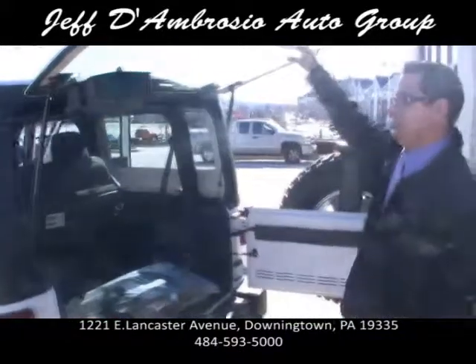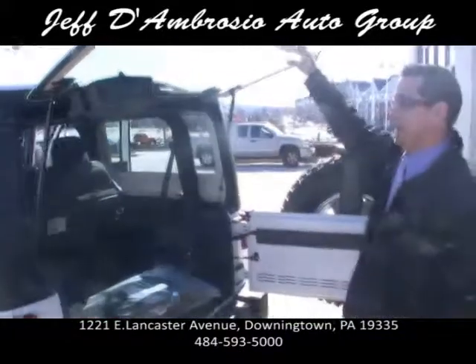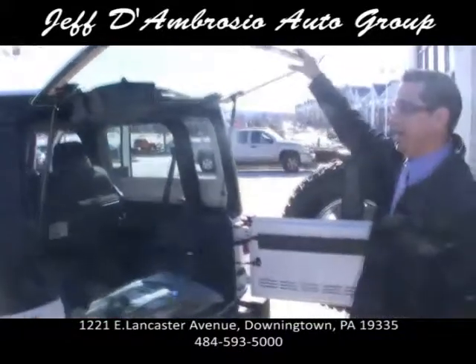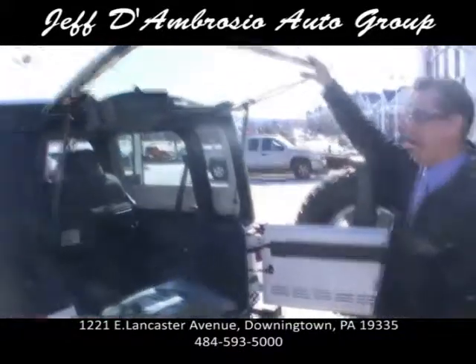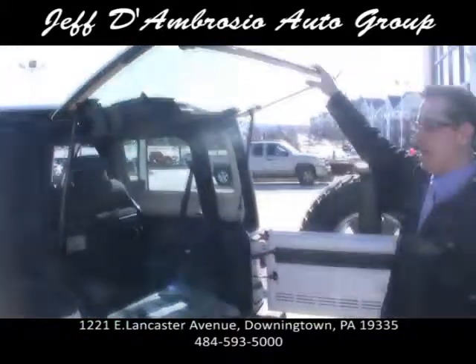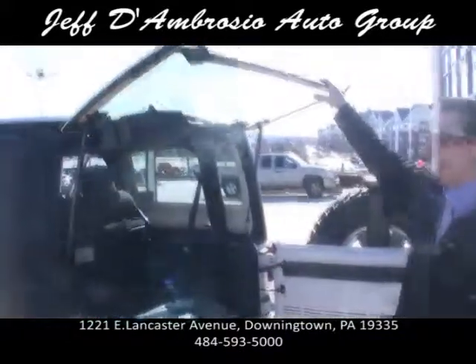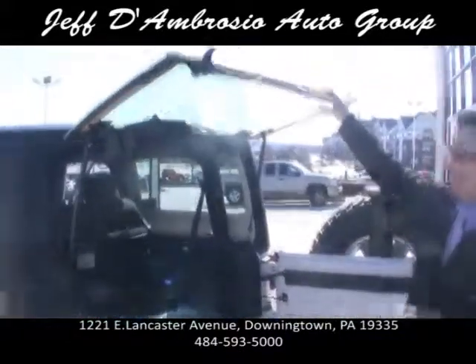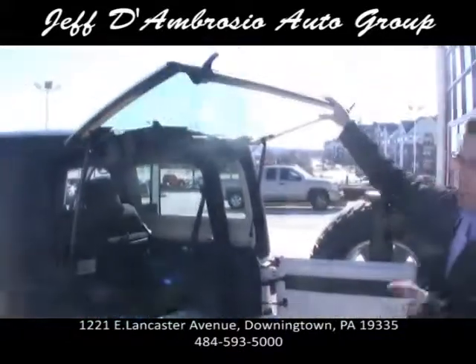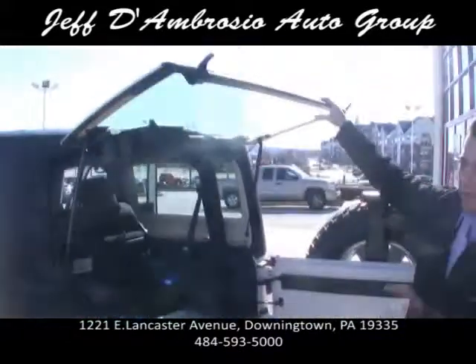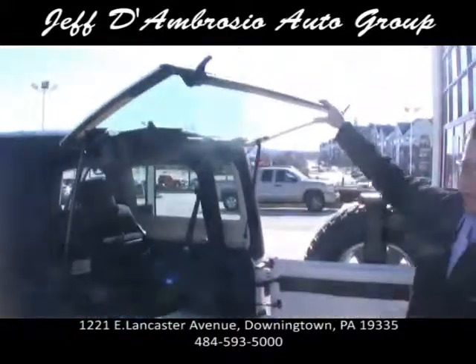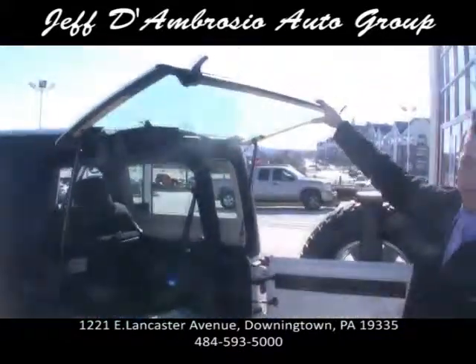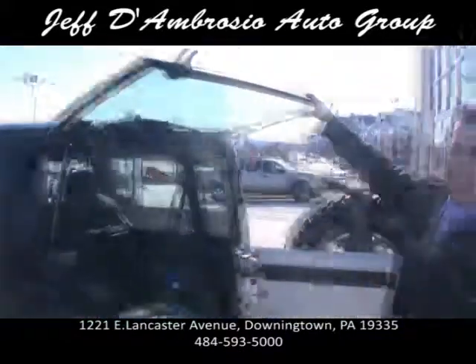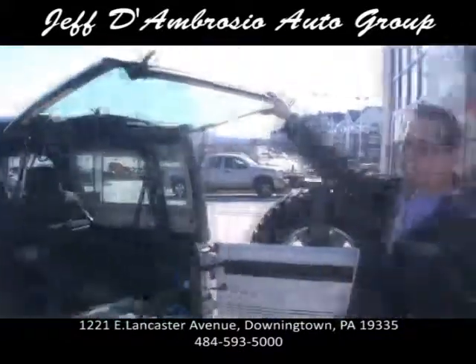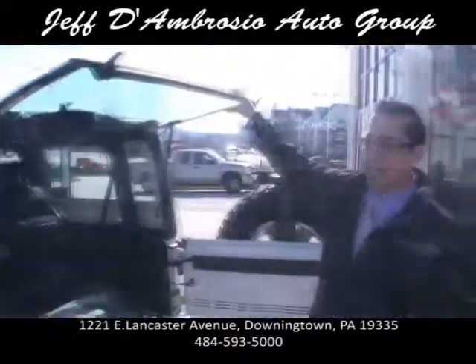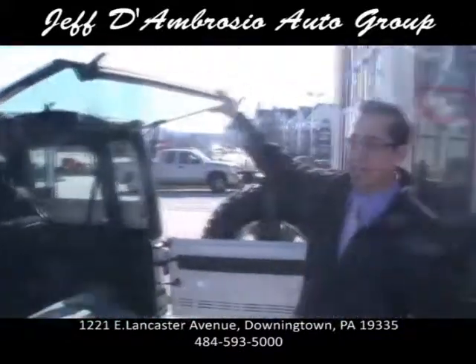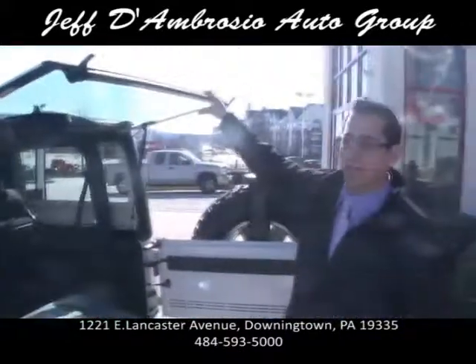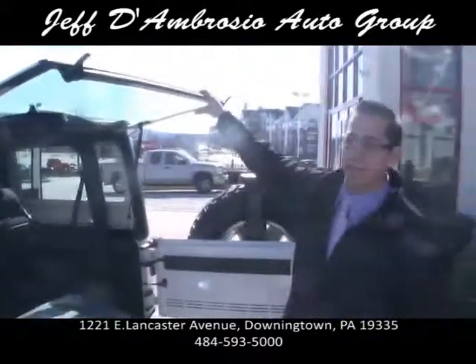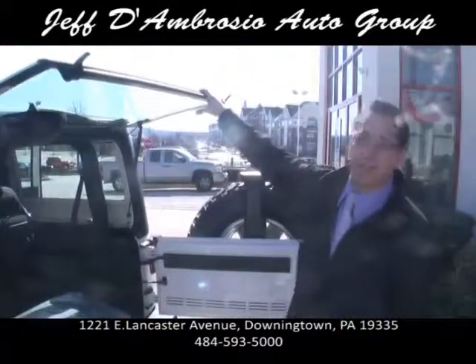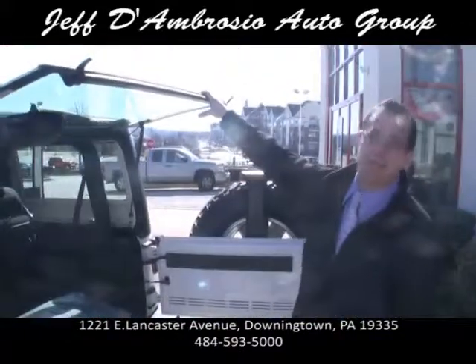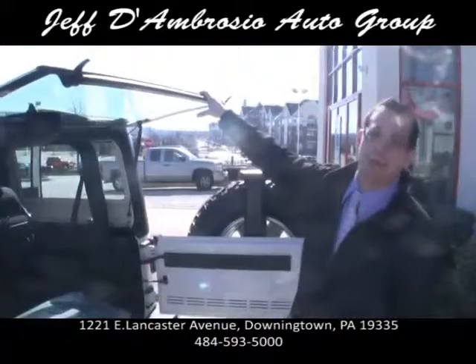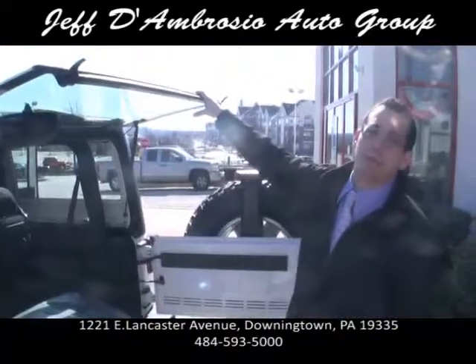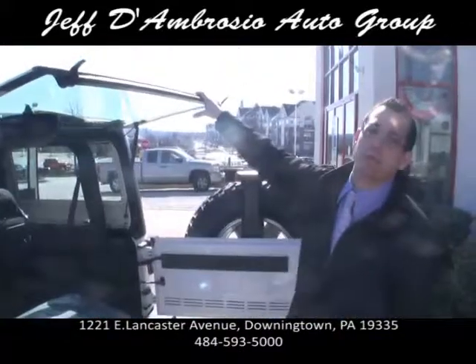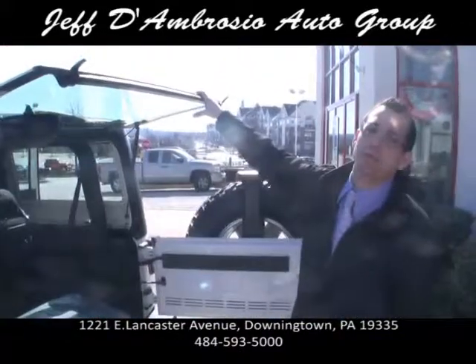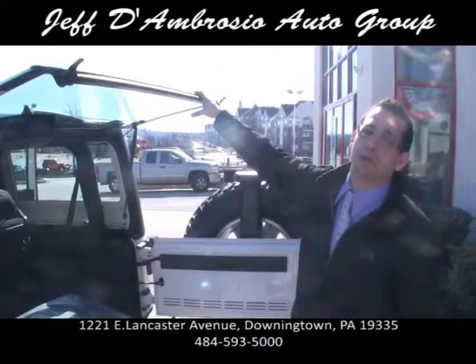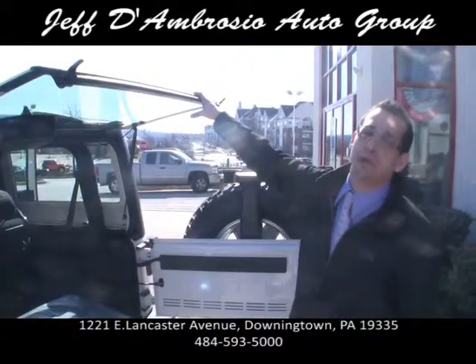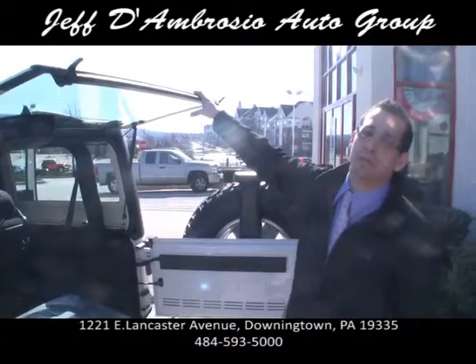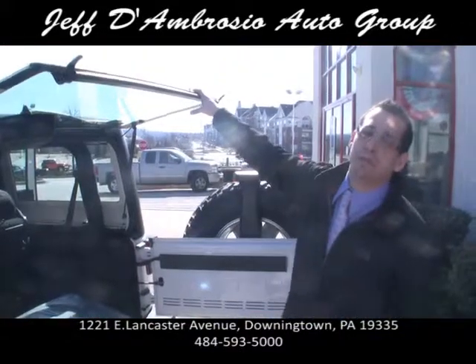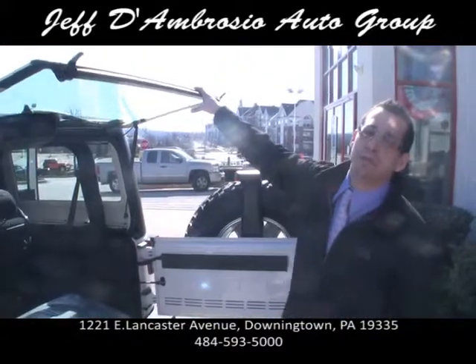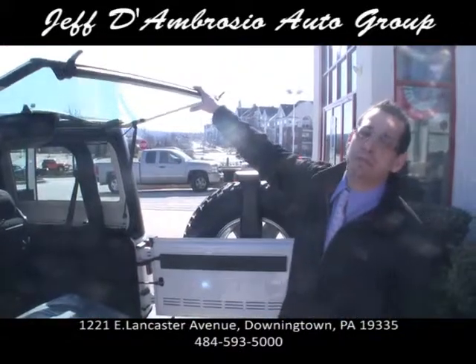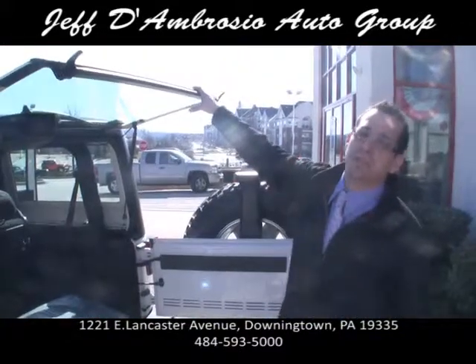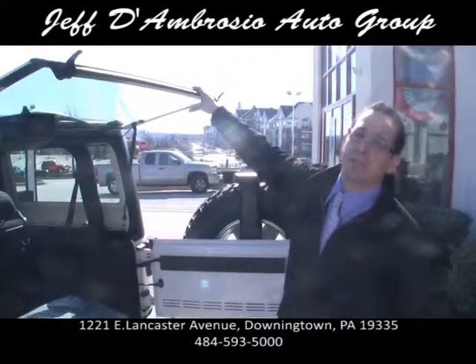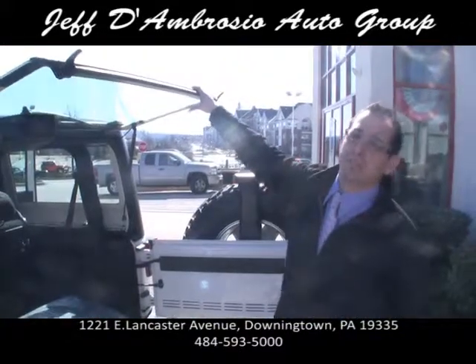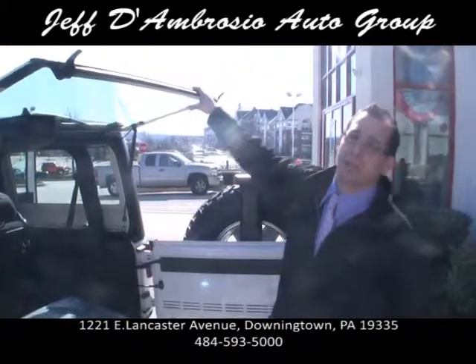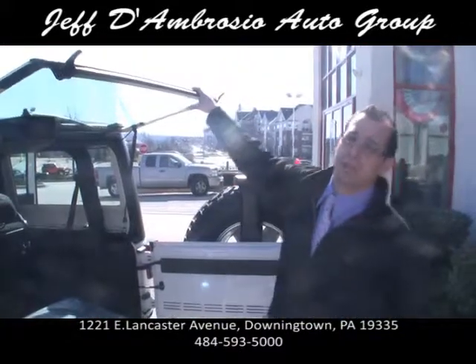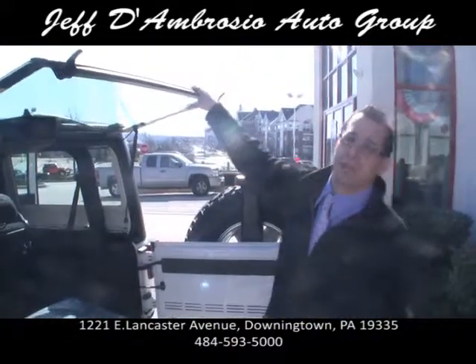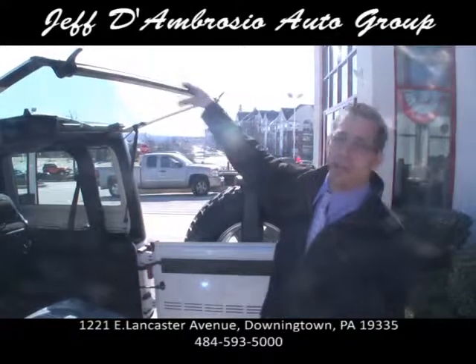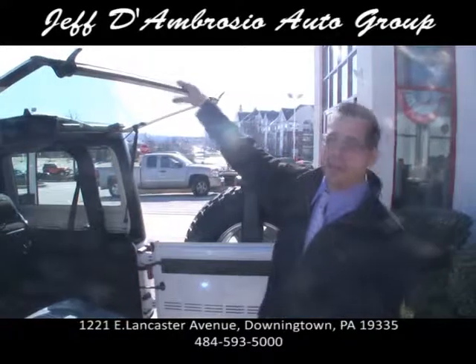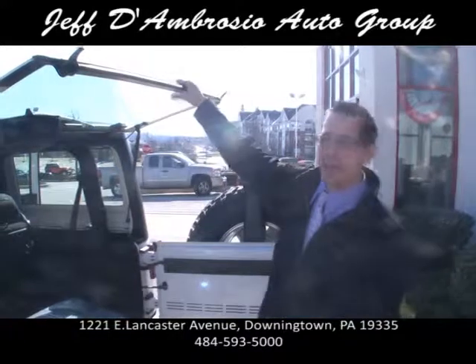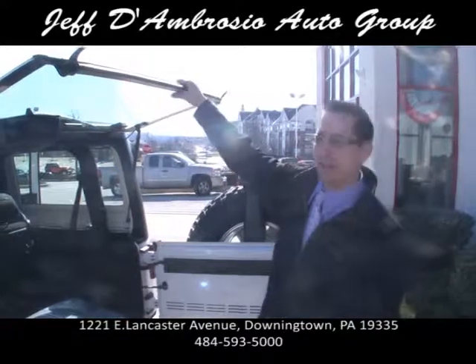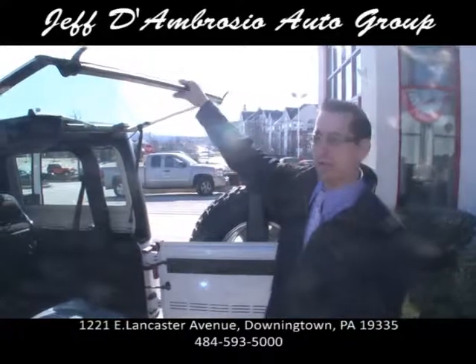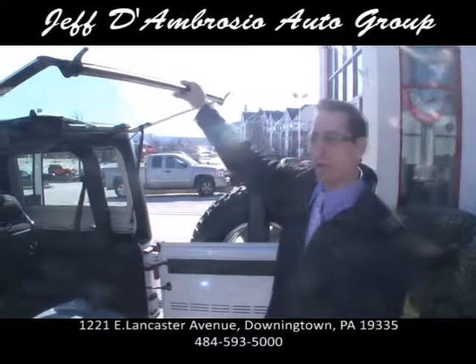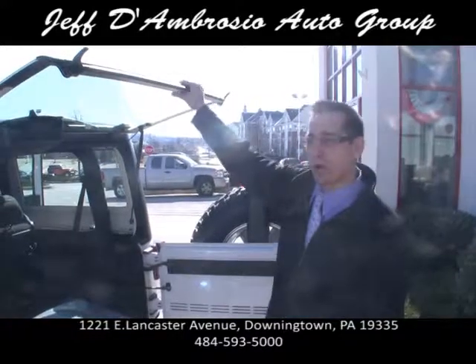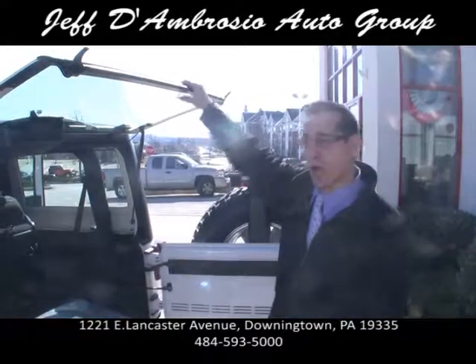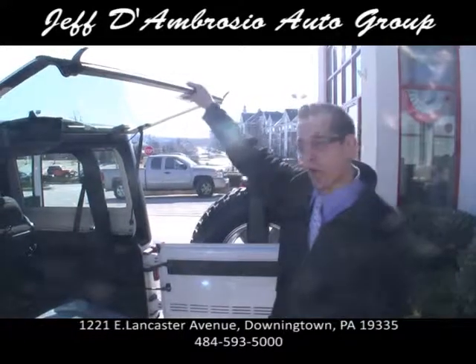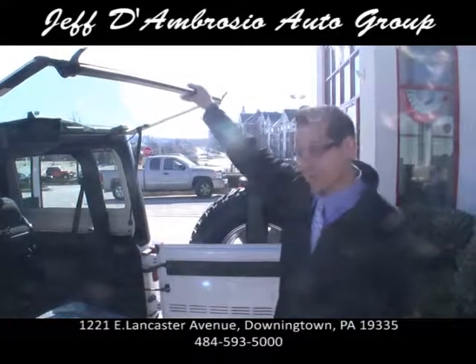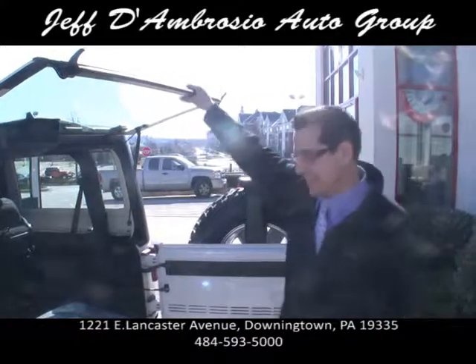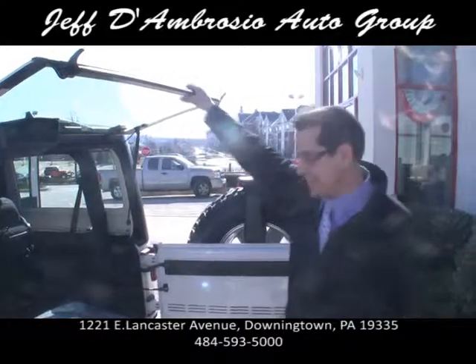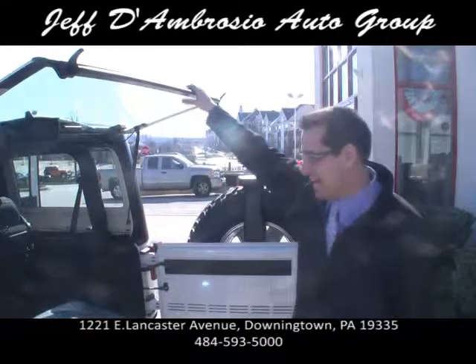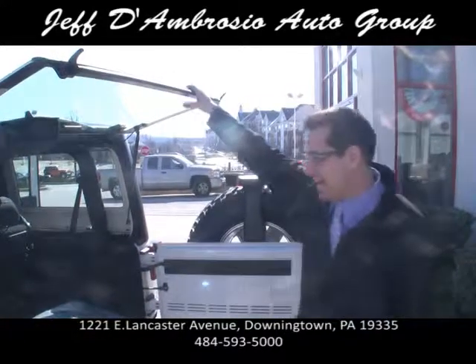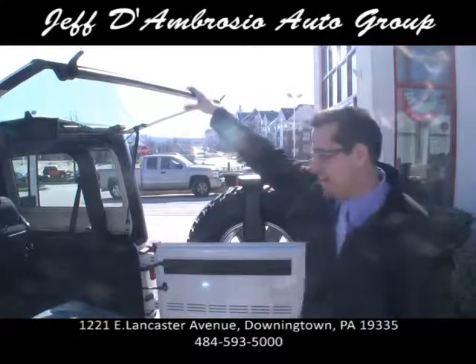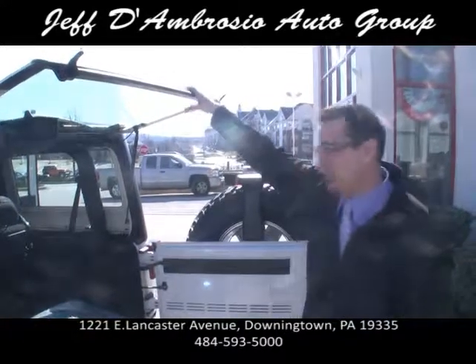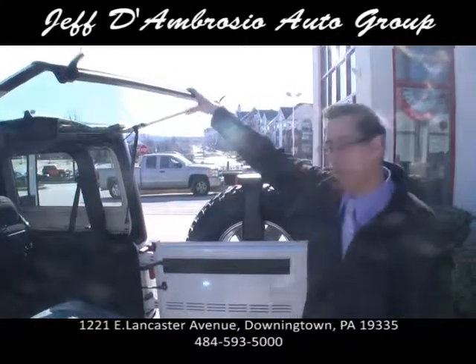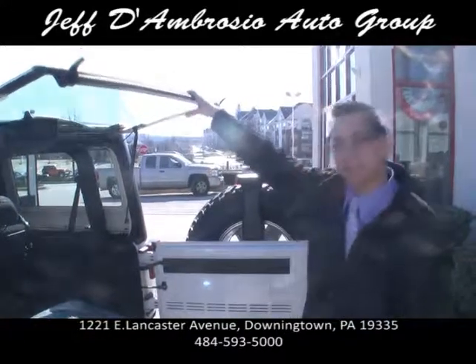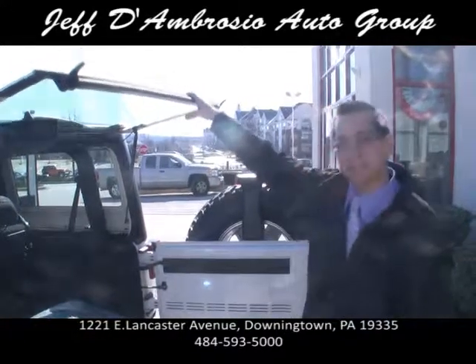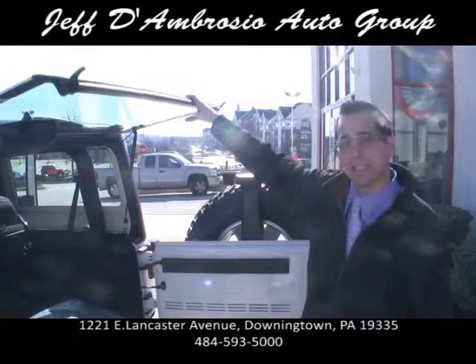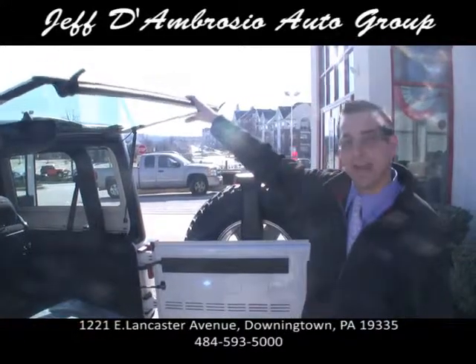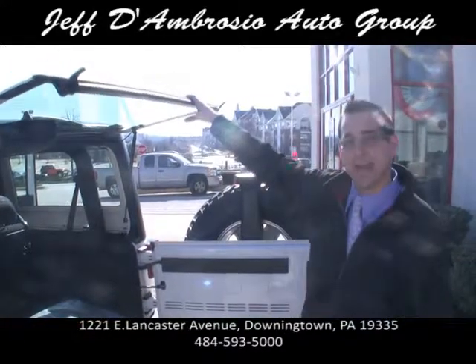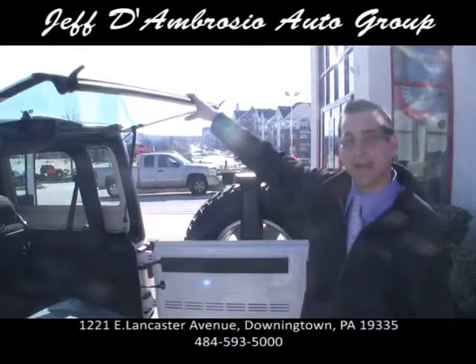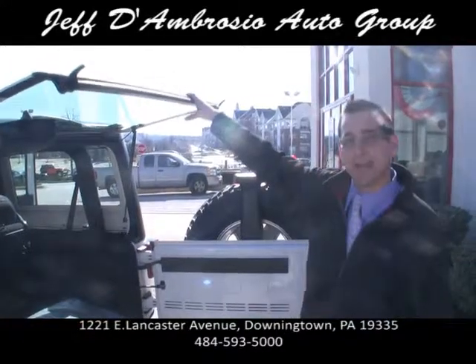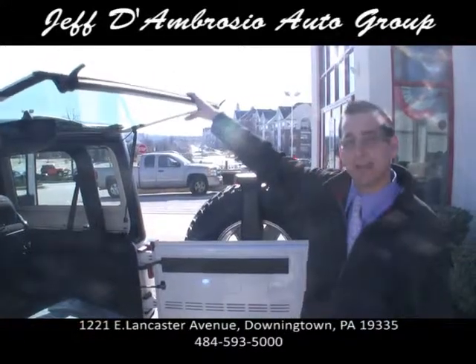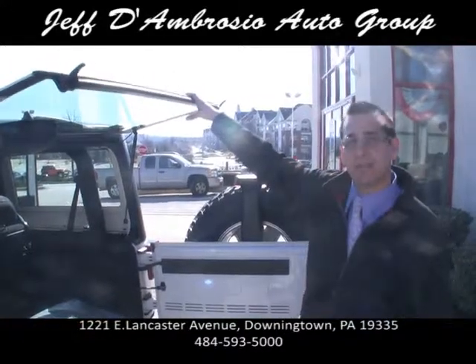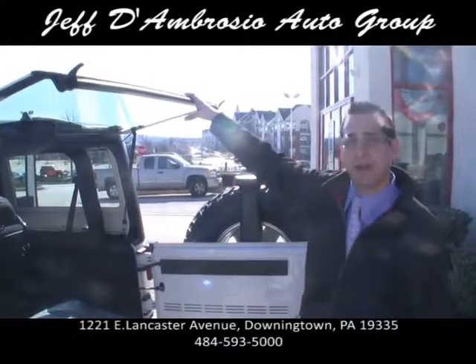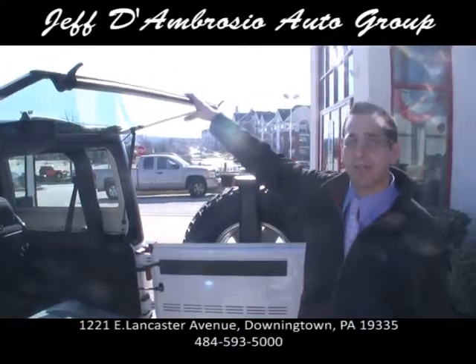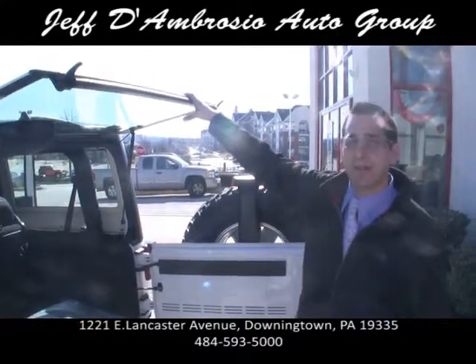We do all these upfits here at the Jeff D'Ambrosio Auto Group. Check us out on the internet or call 610-269-9500.